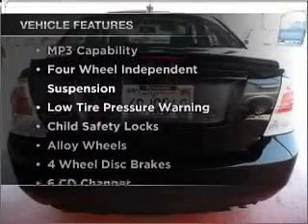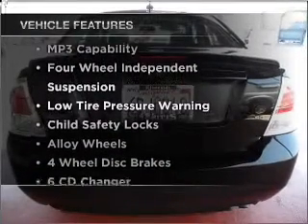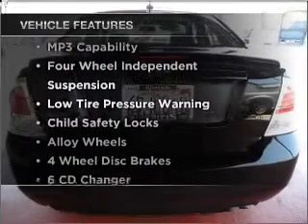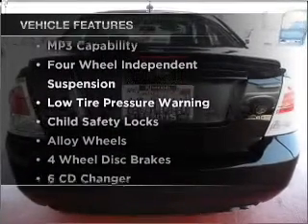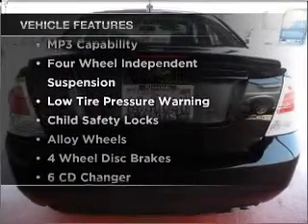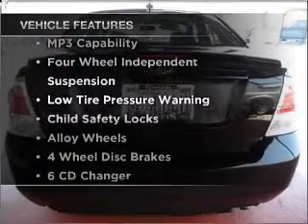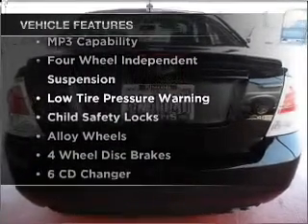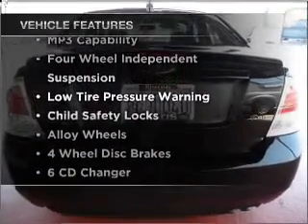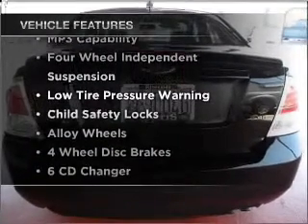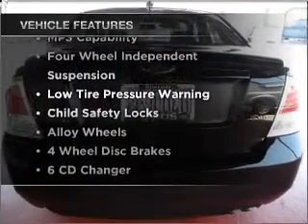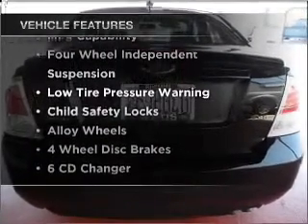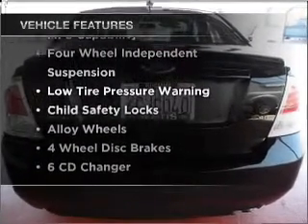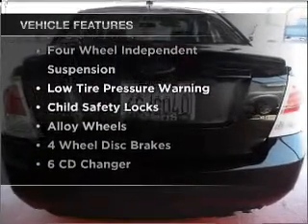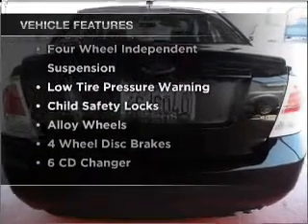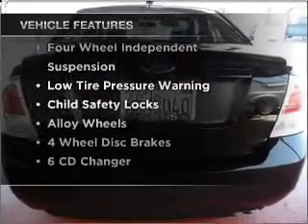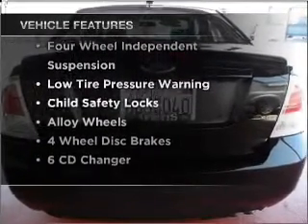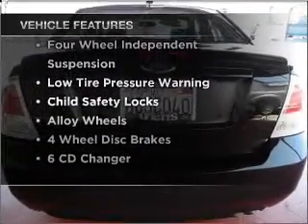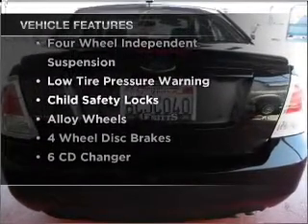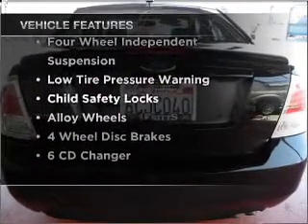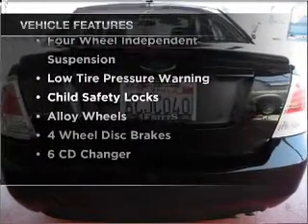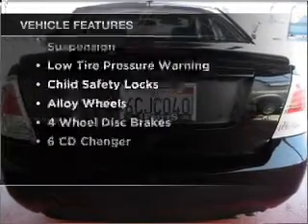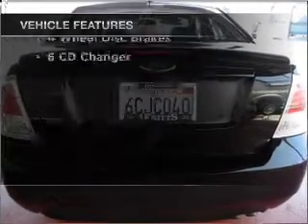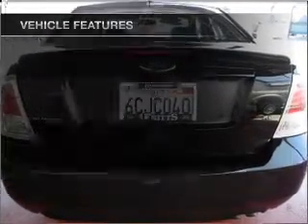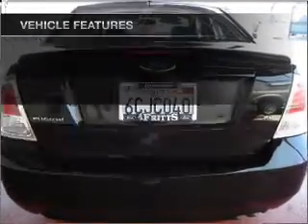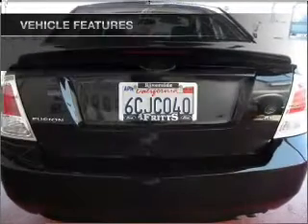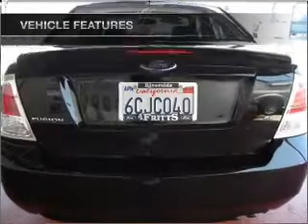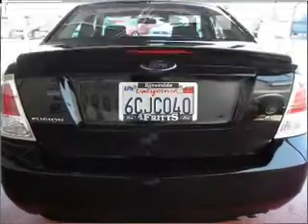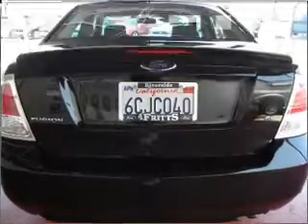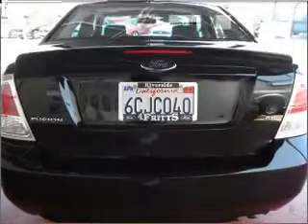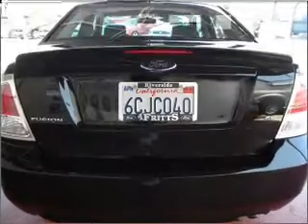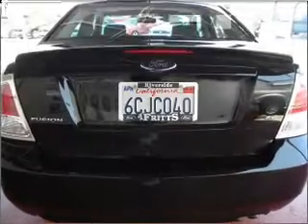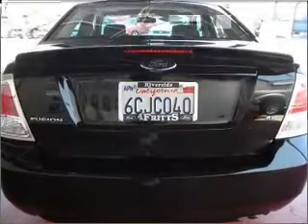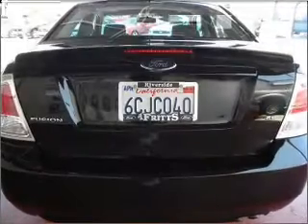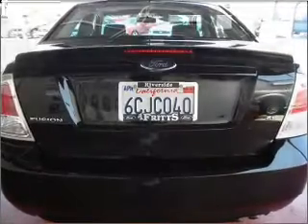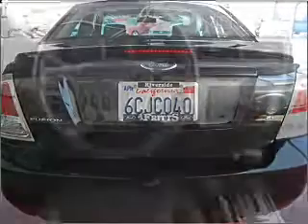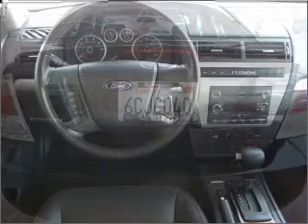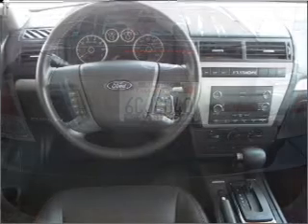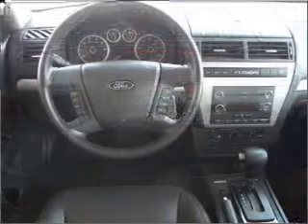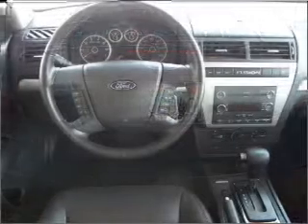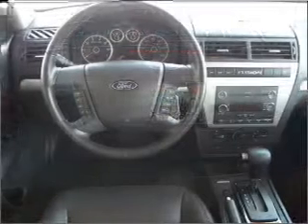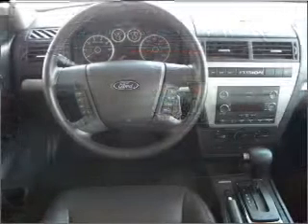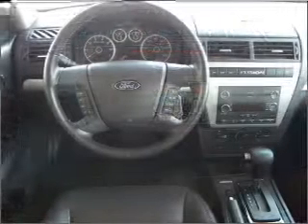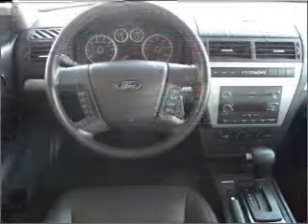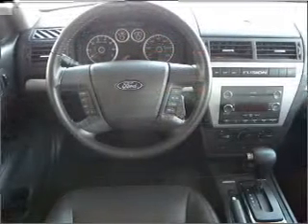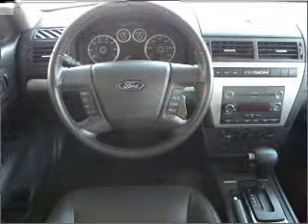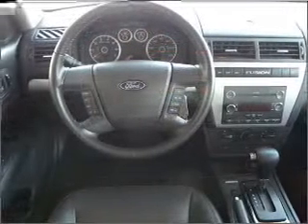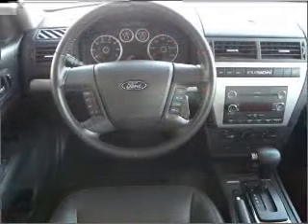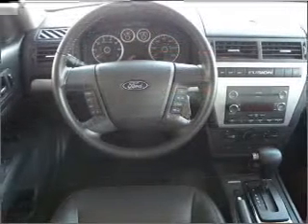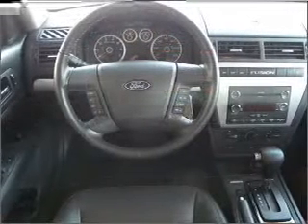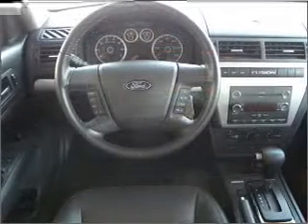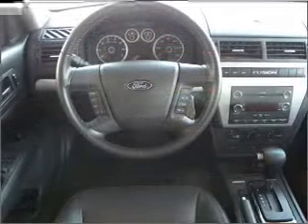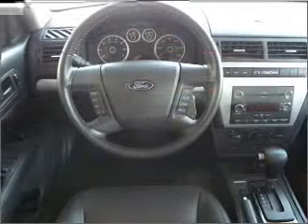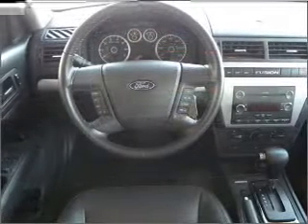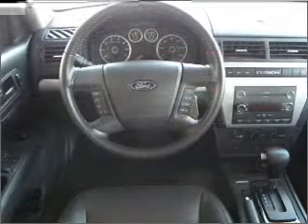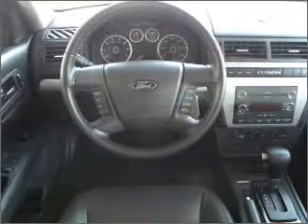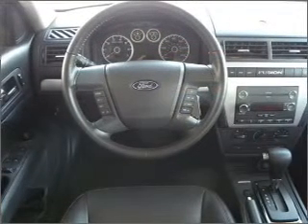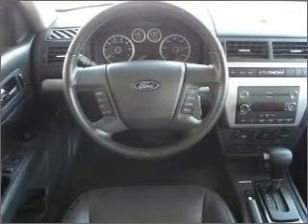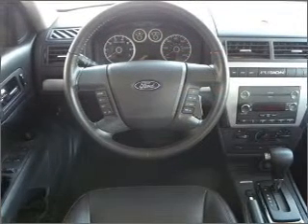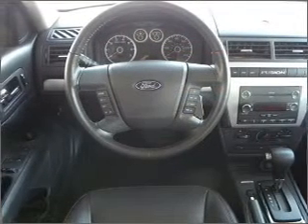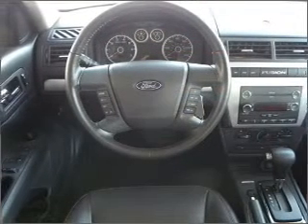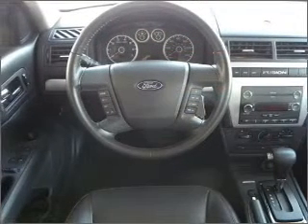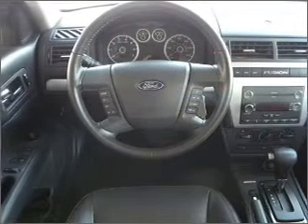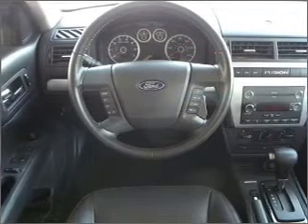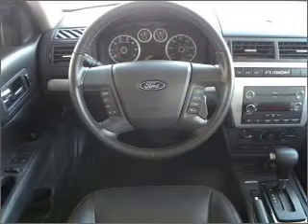With these notable features, you won't want to miss out on the opportunity to own this amazing ride. Air conditioning included. Click or call to set up a test drive right away.